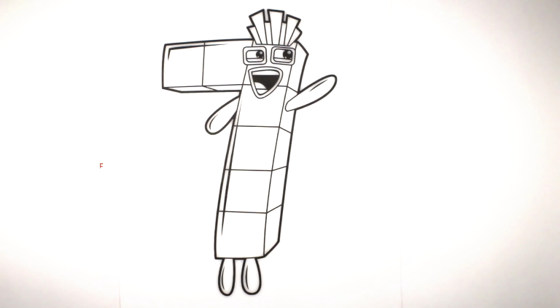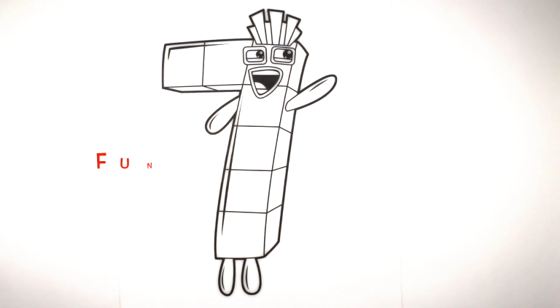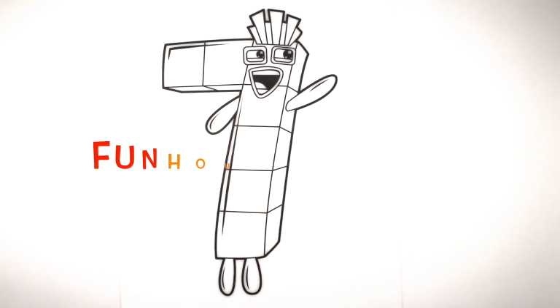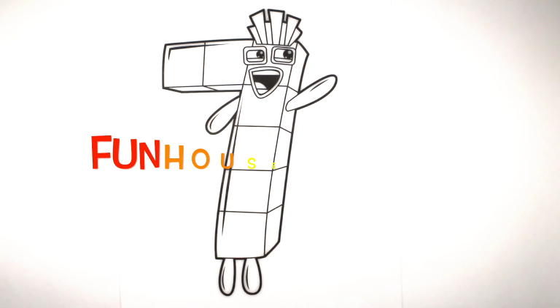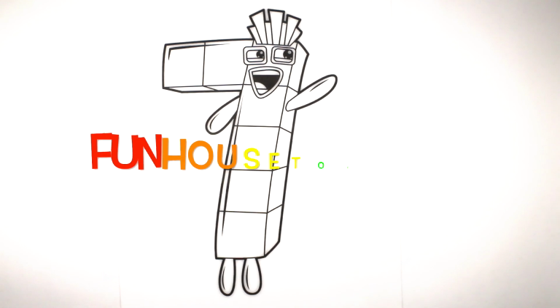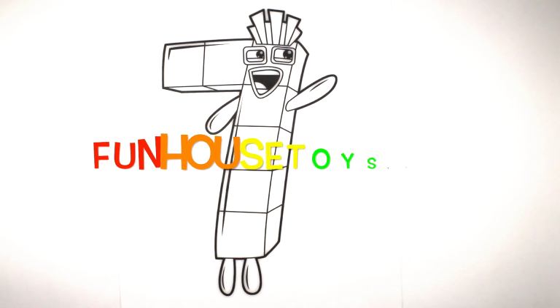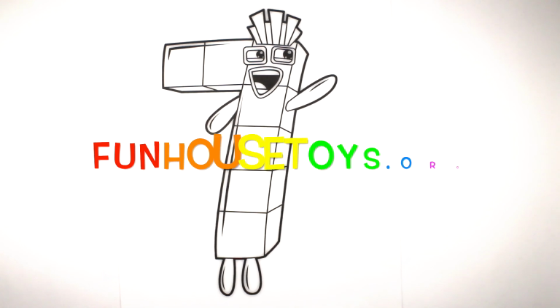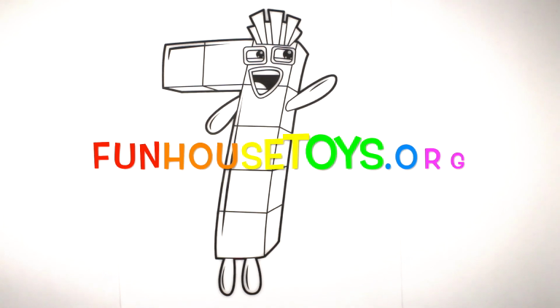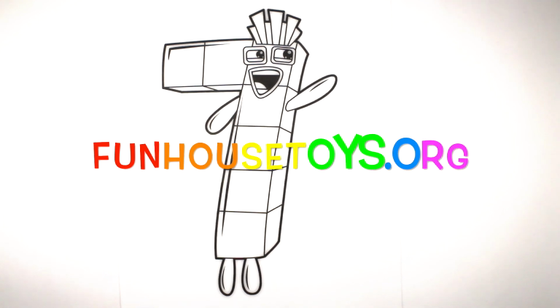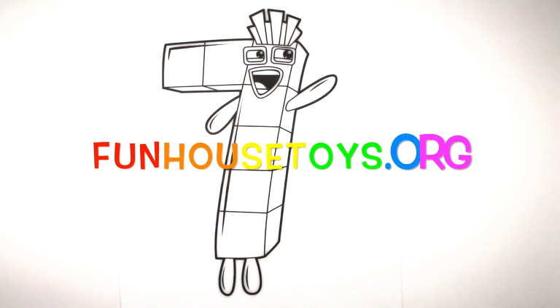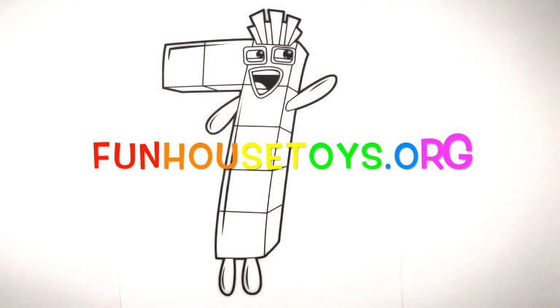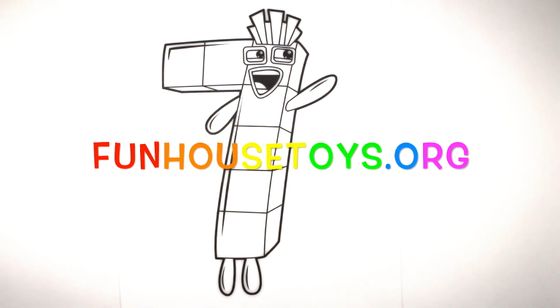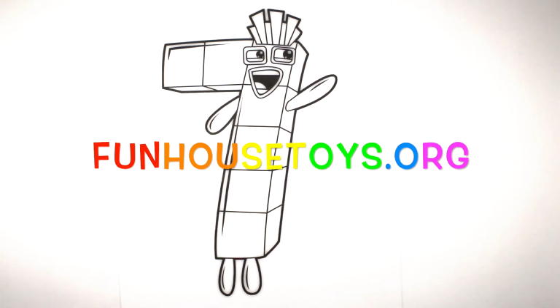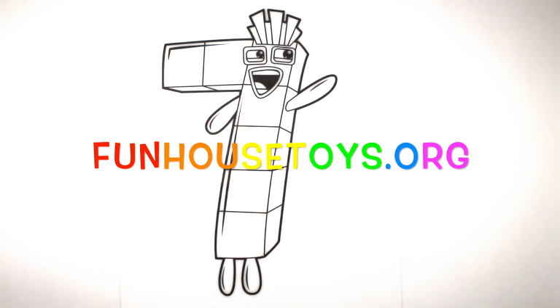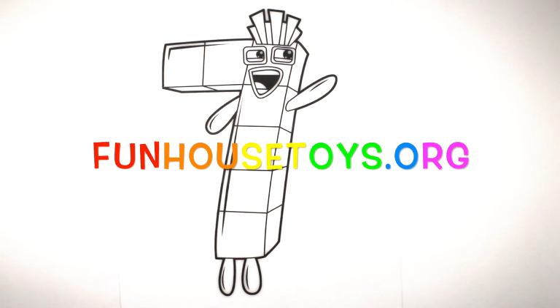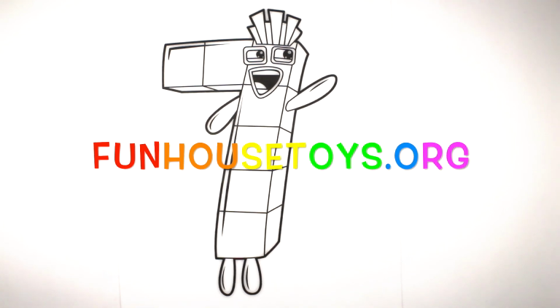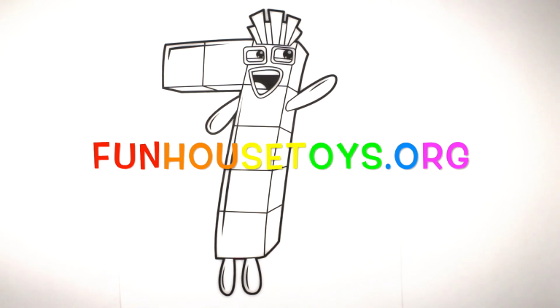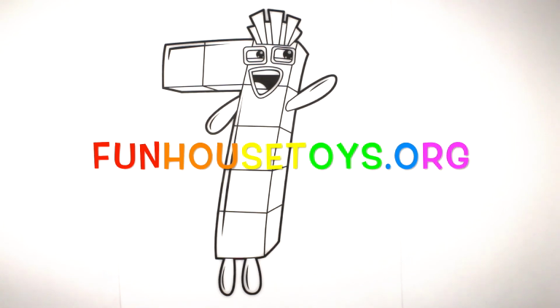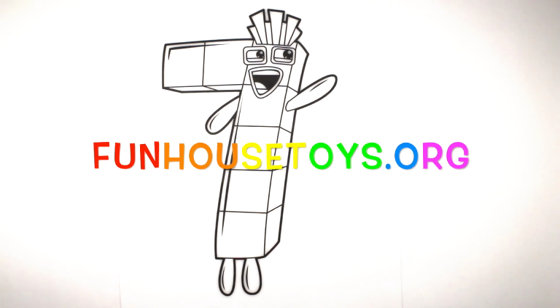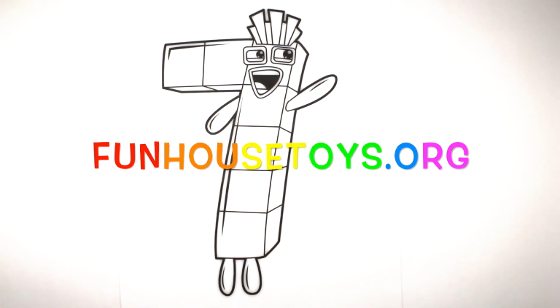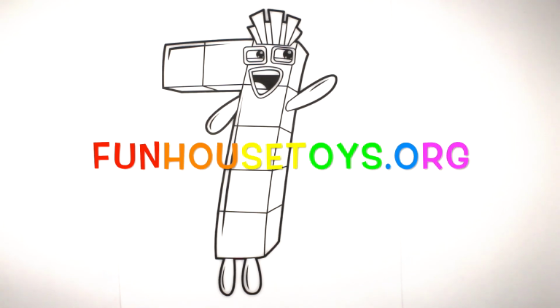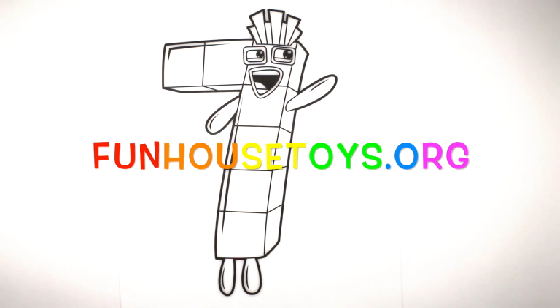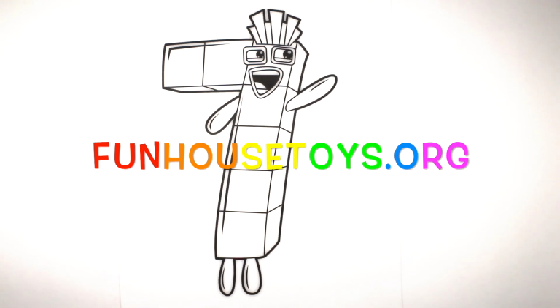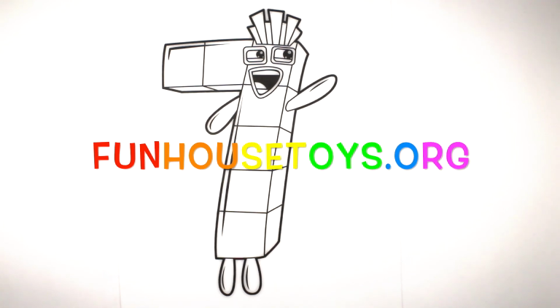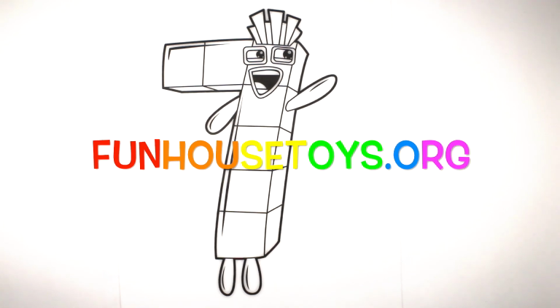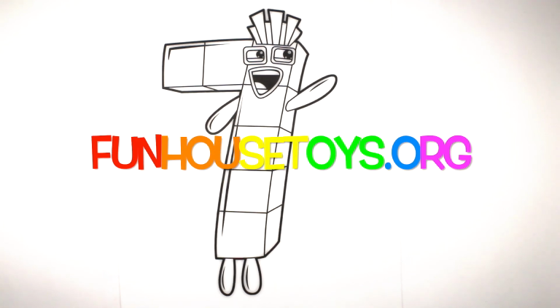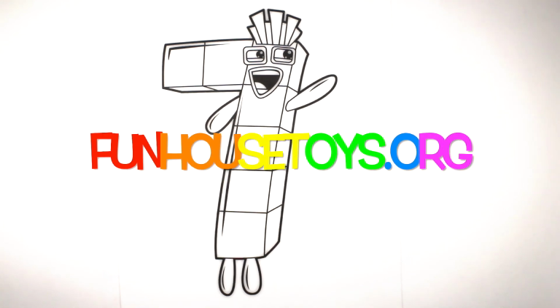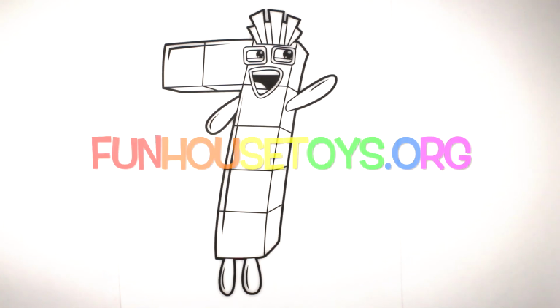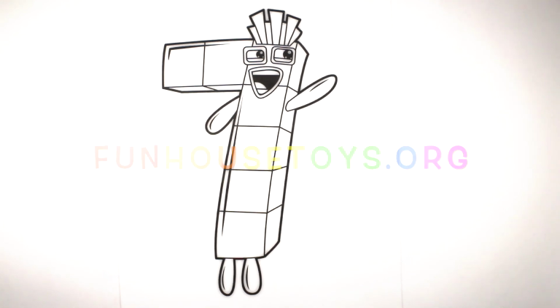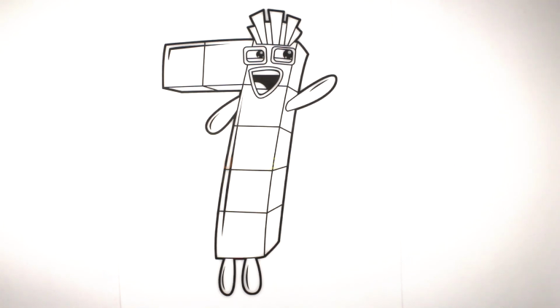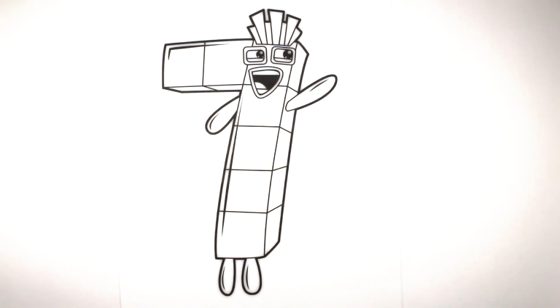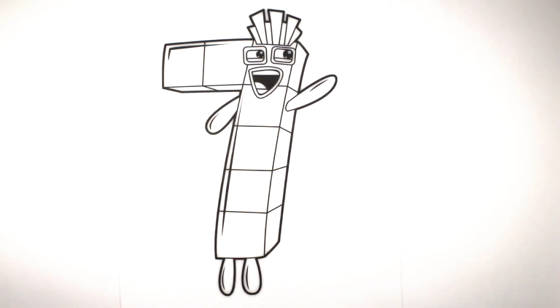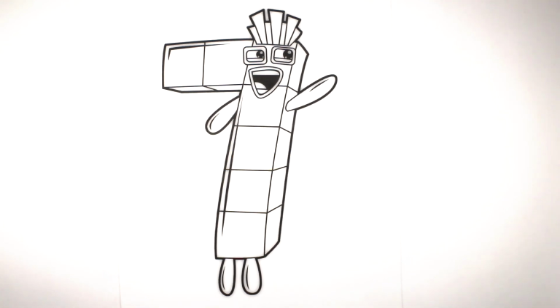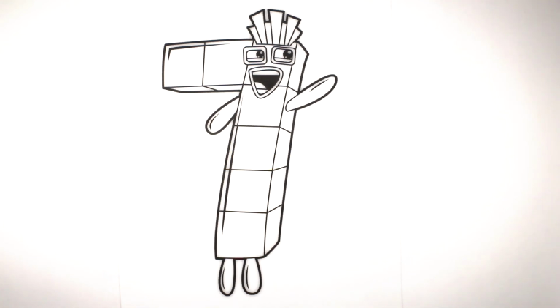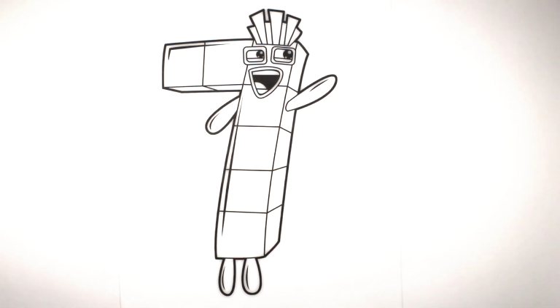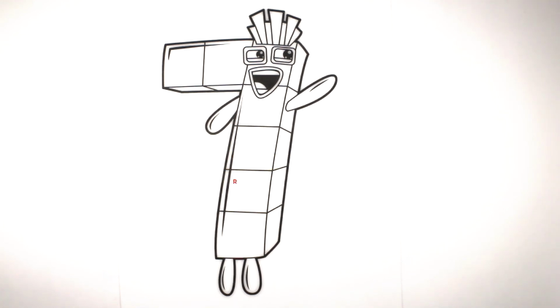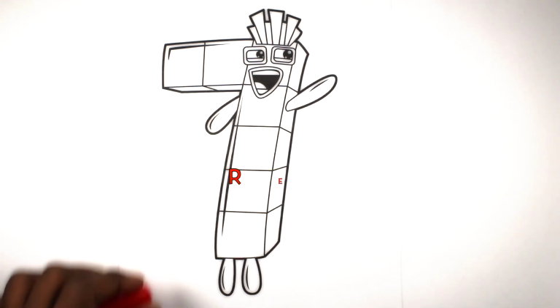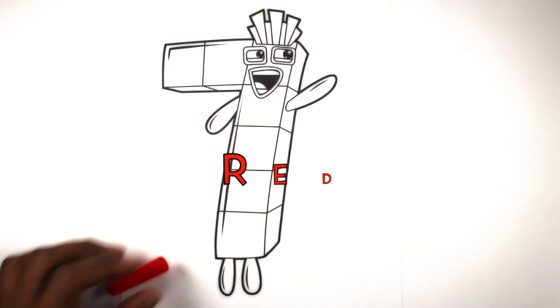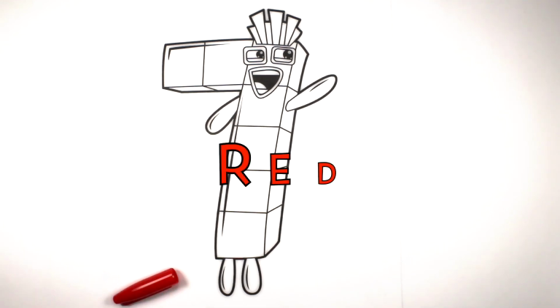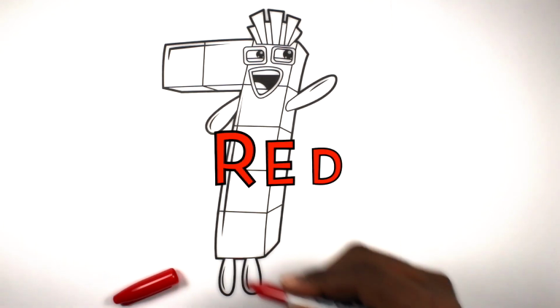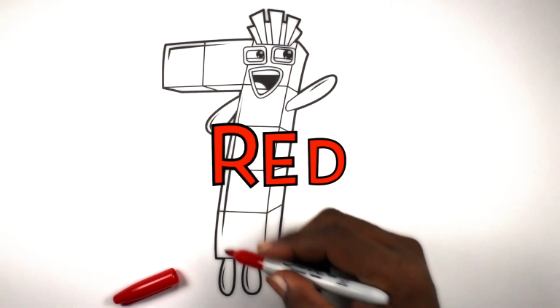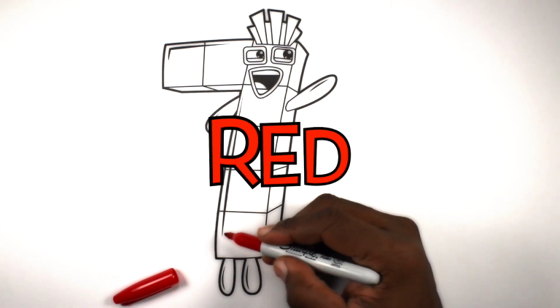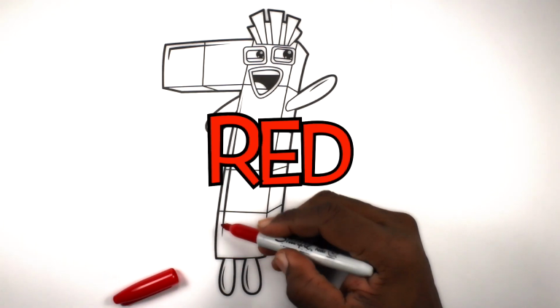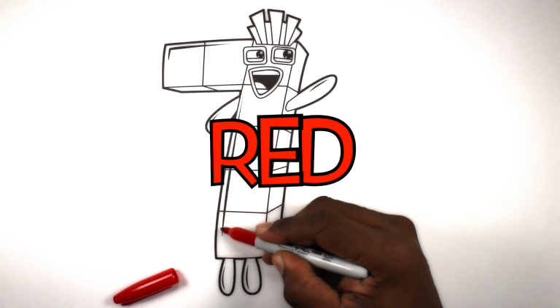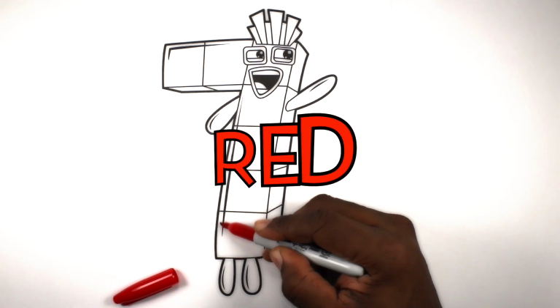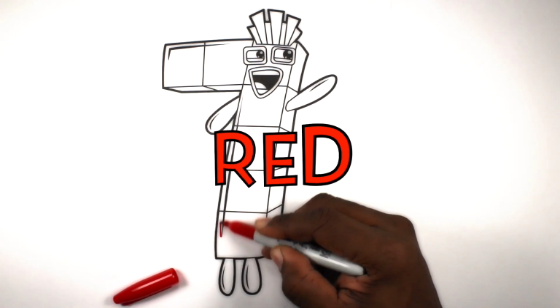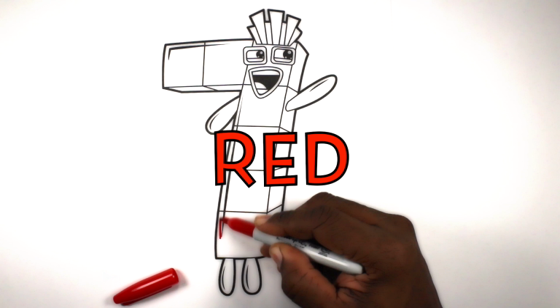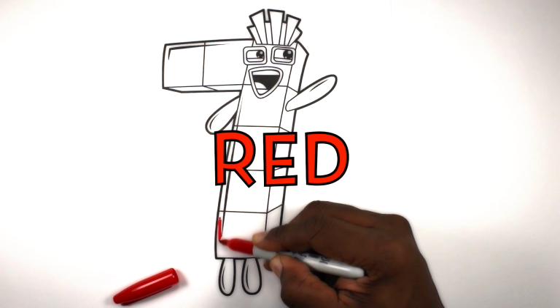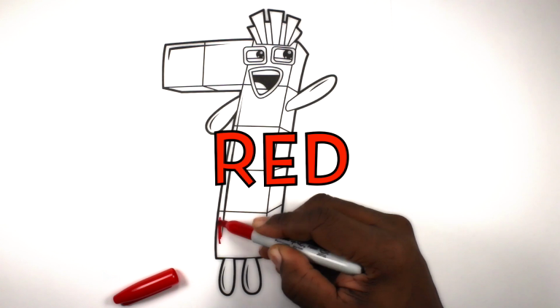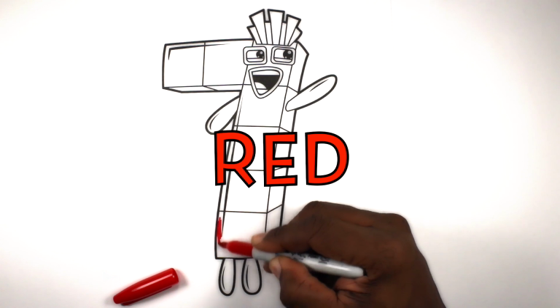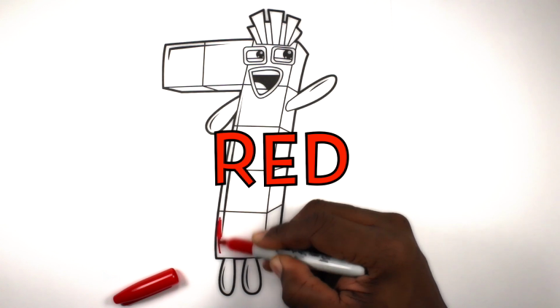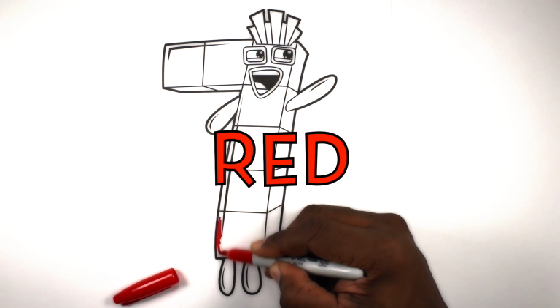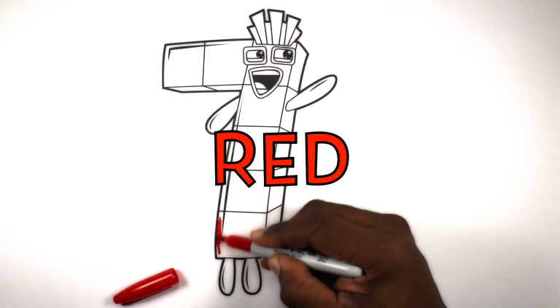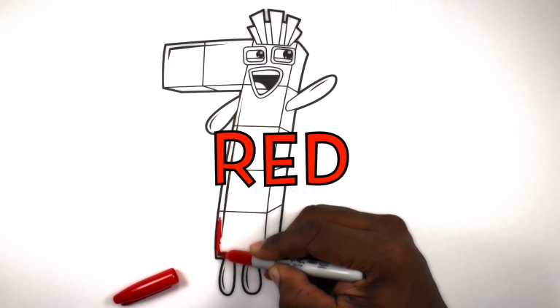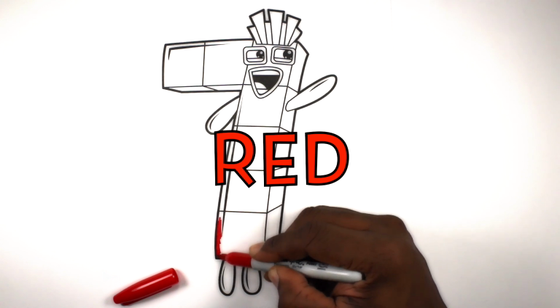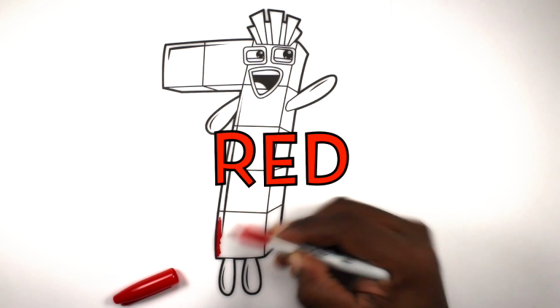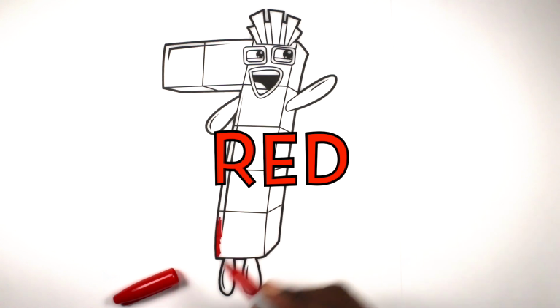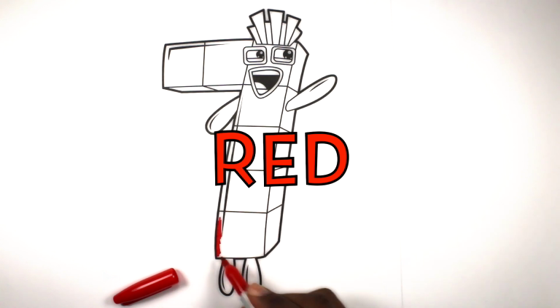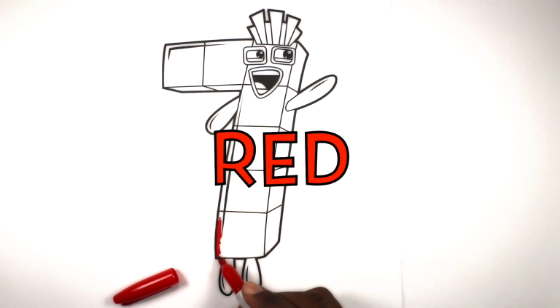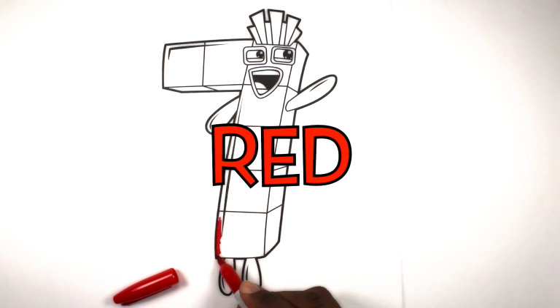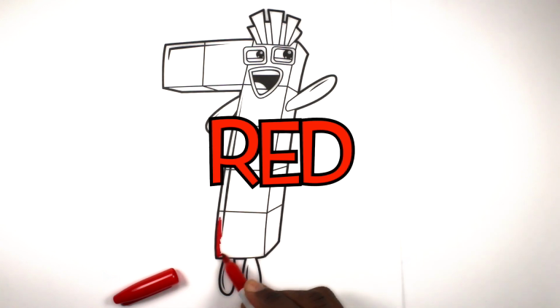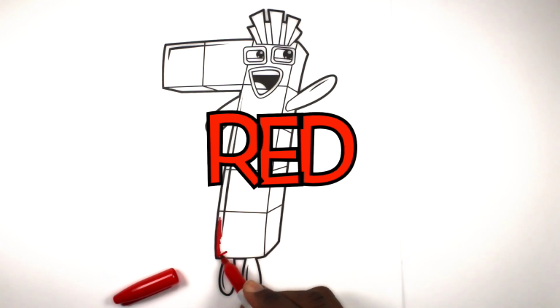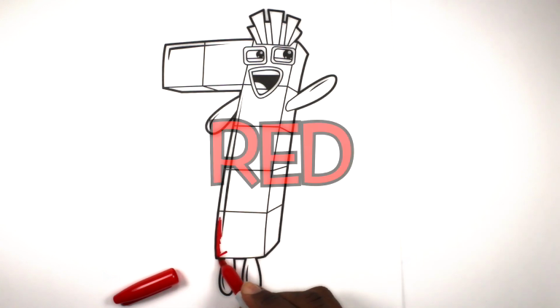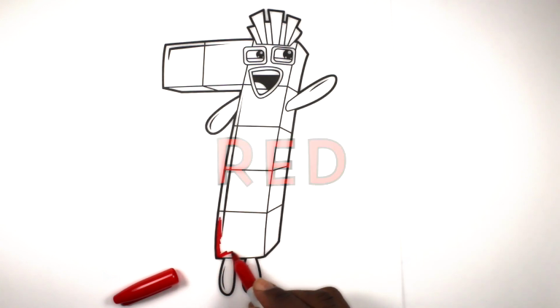Fun House Toys. Let's color this block red.